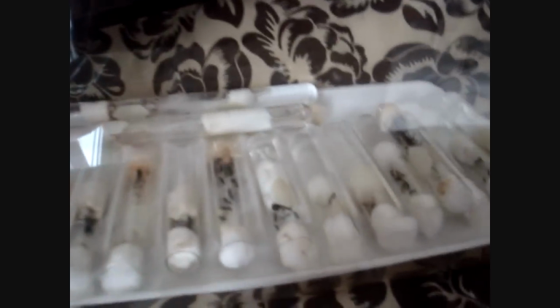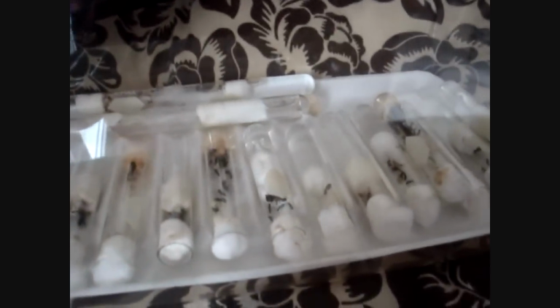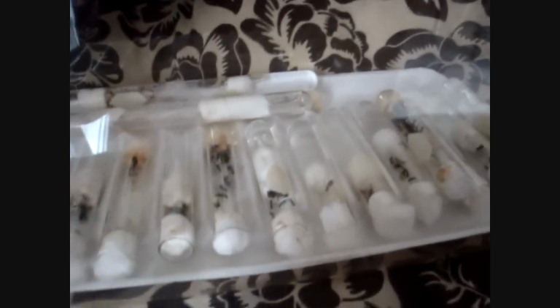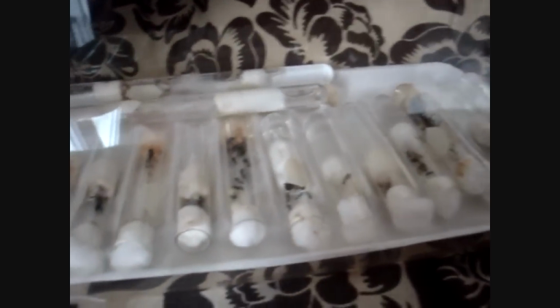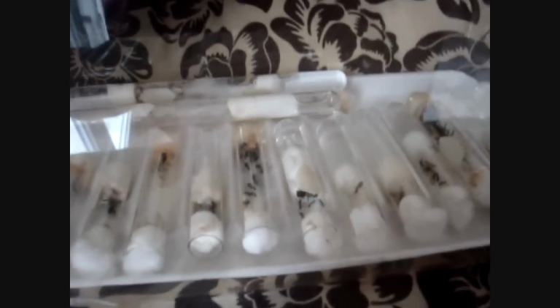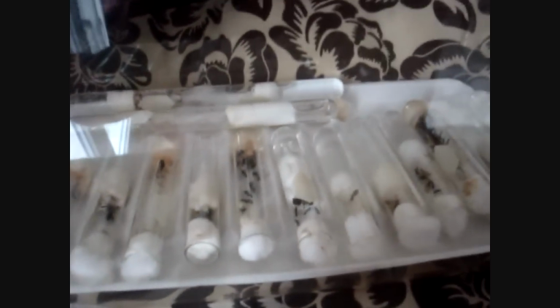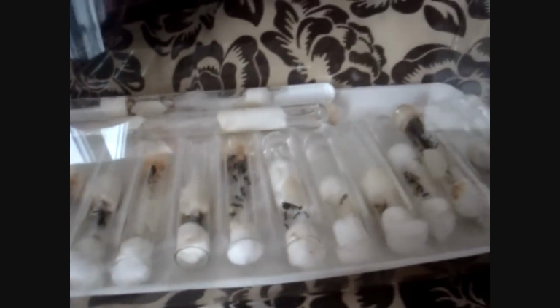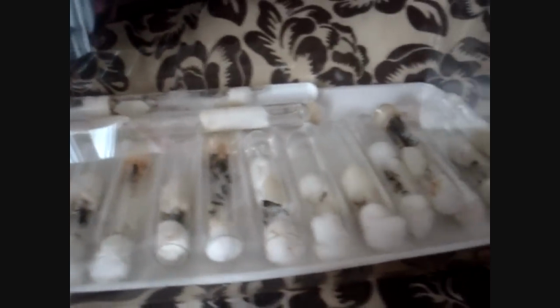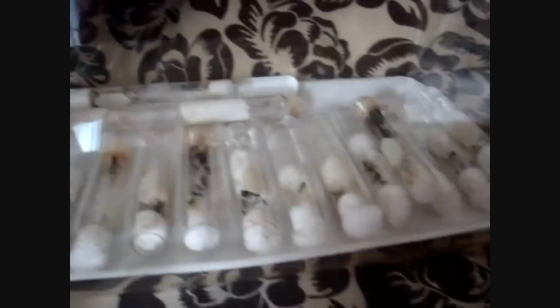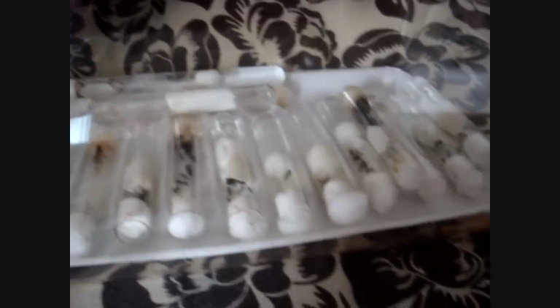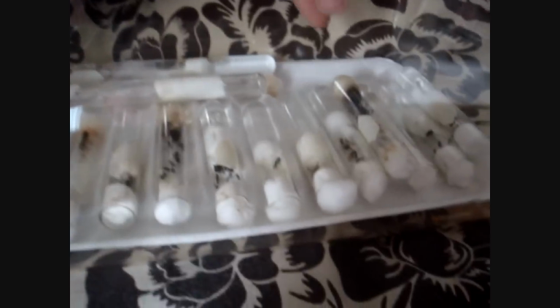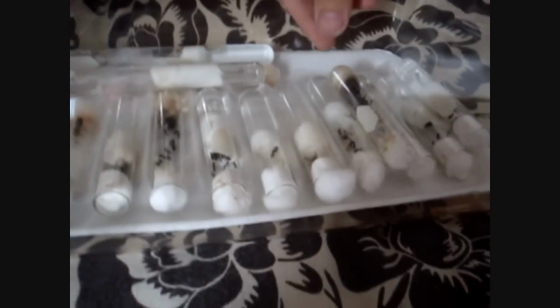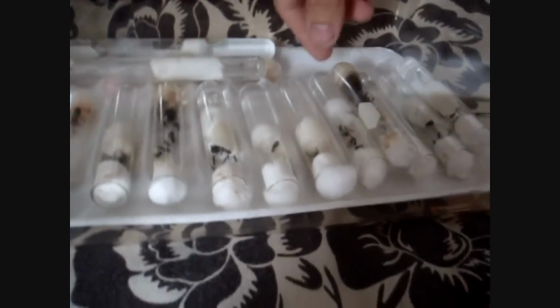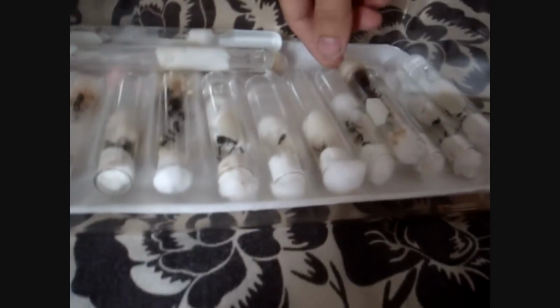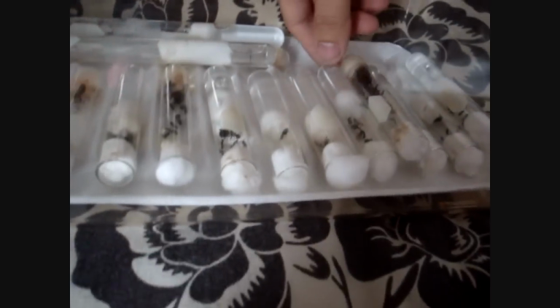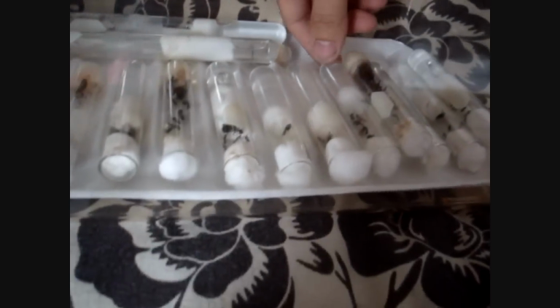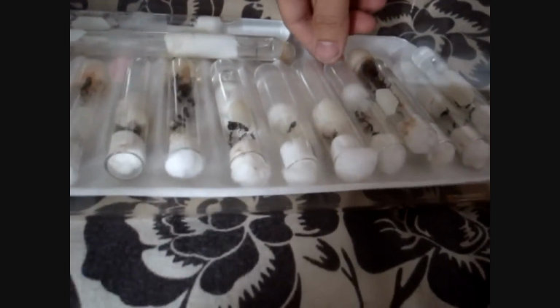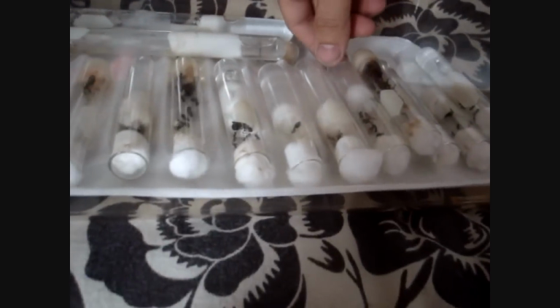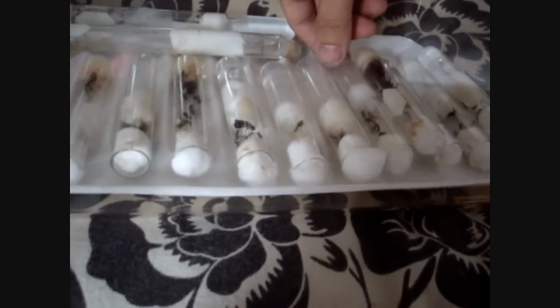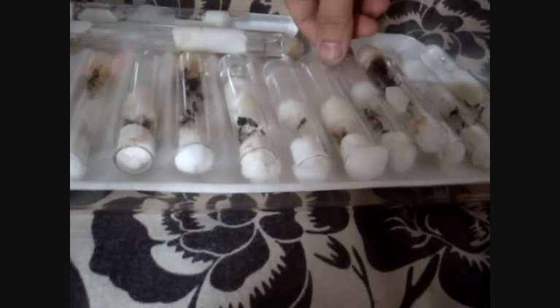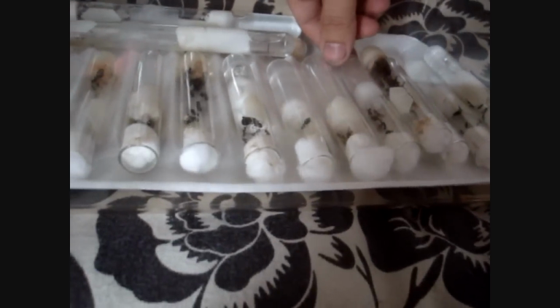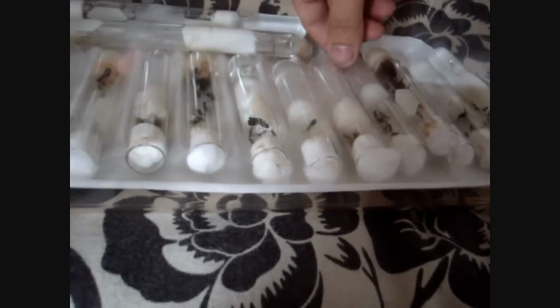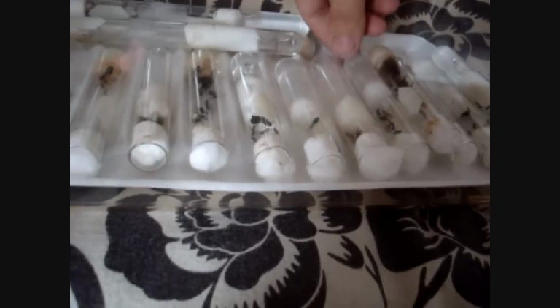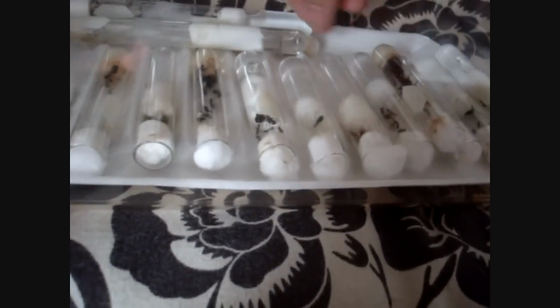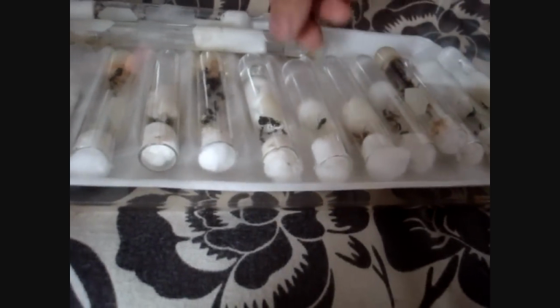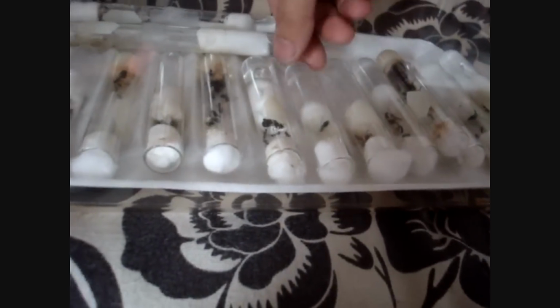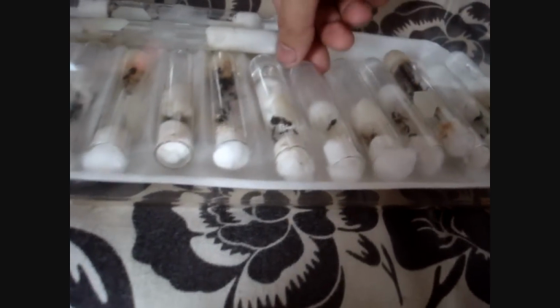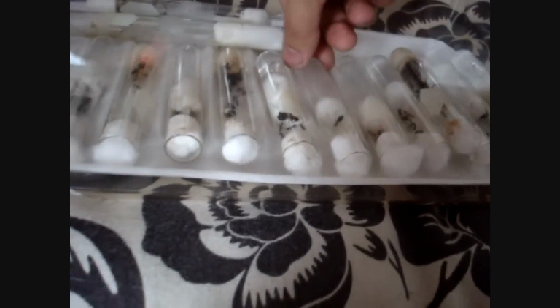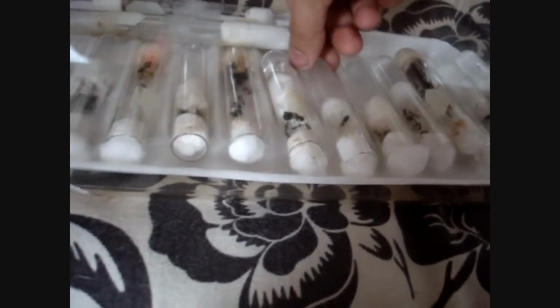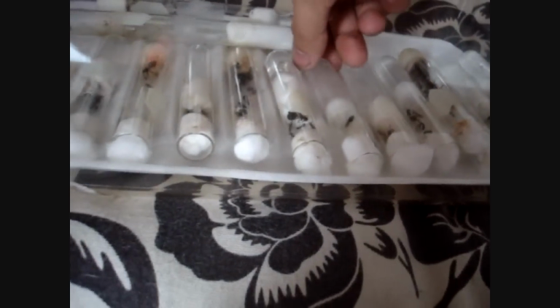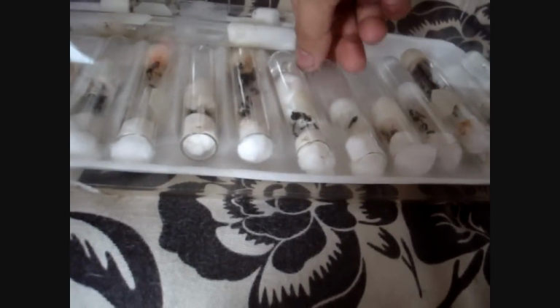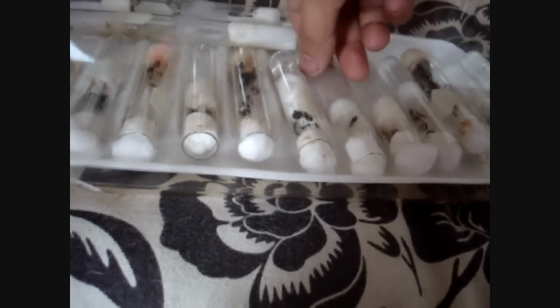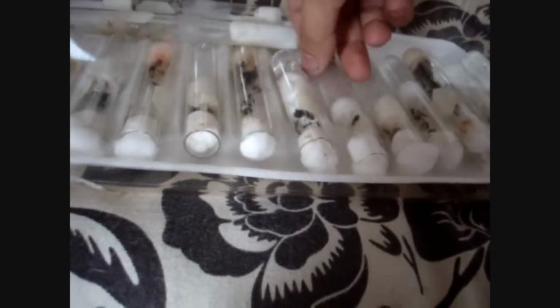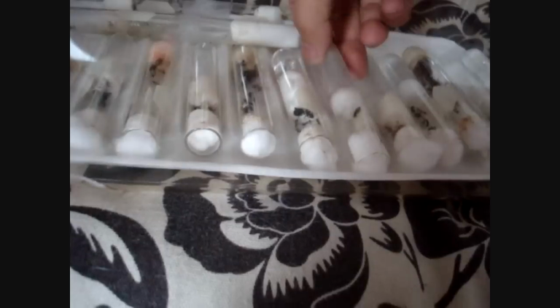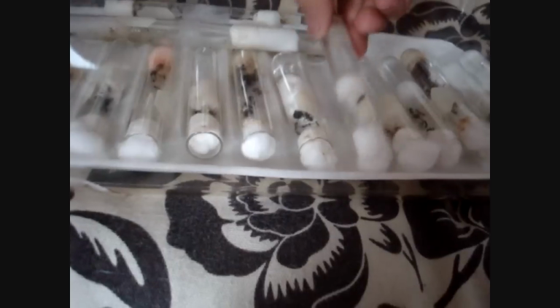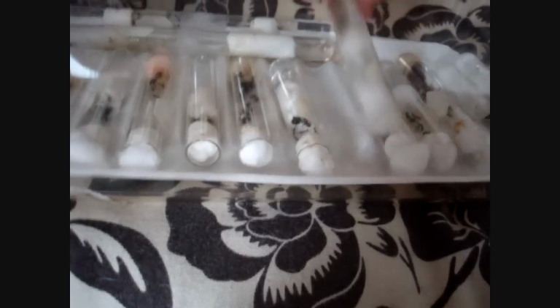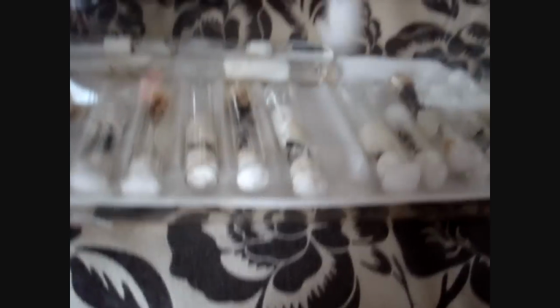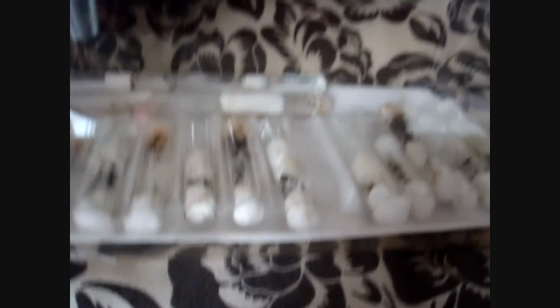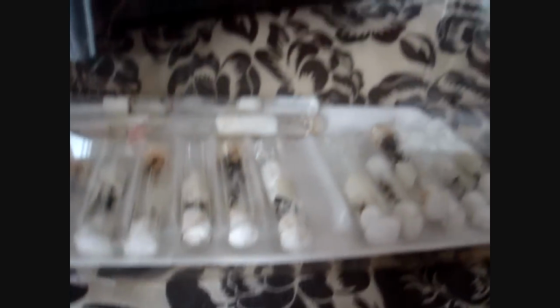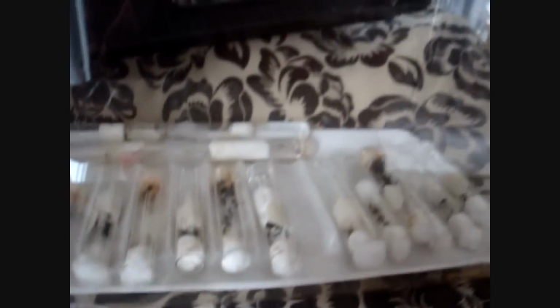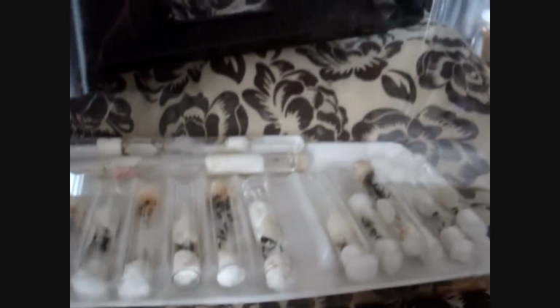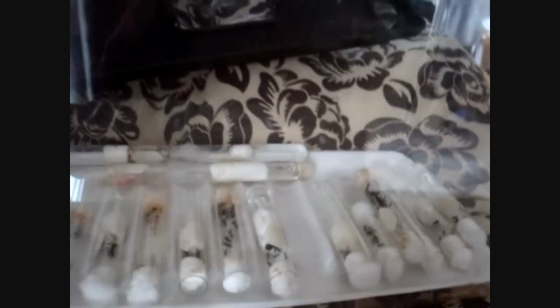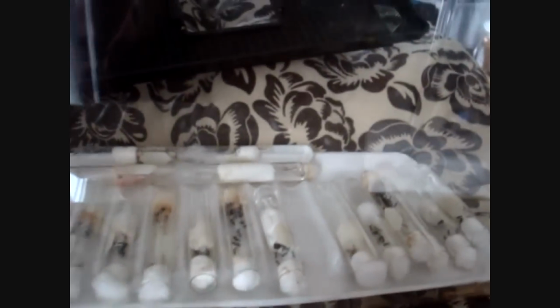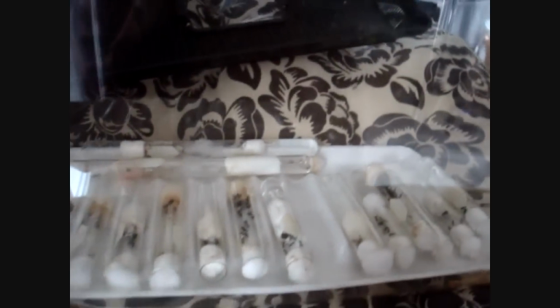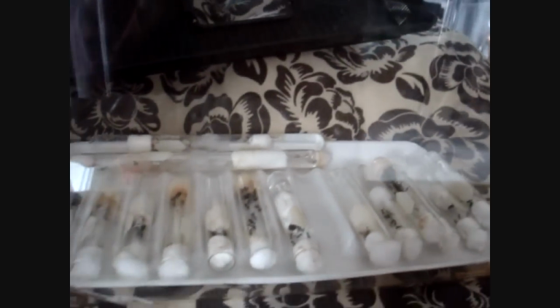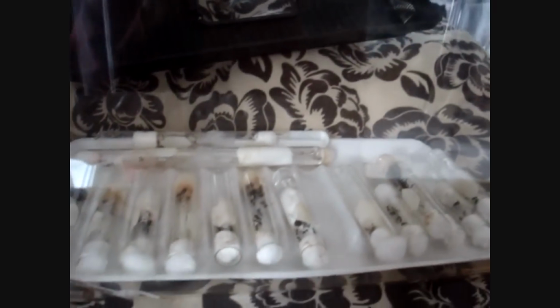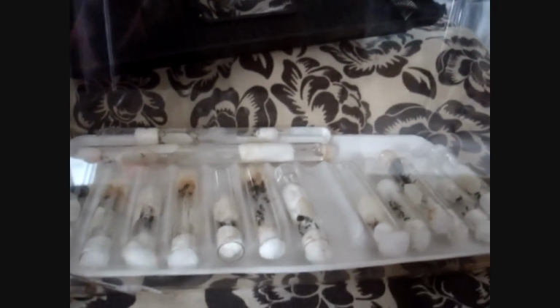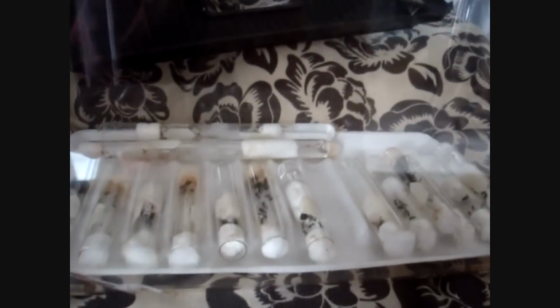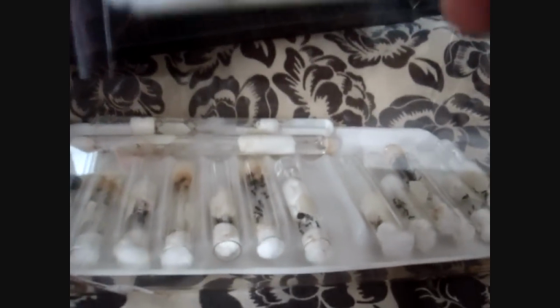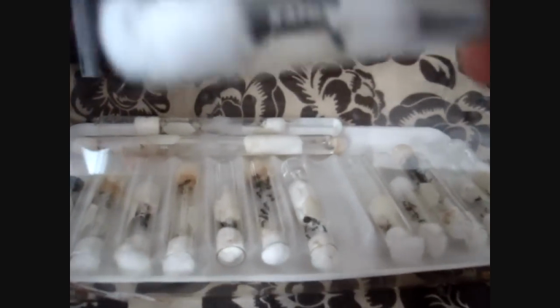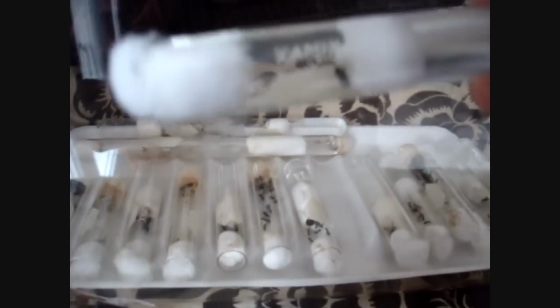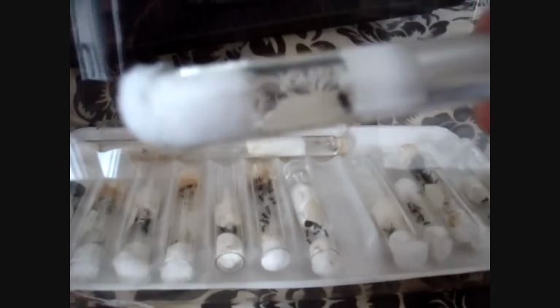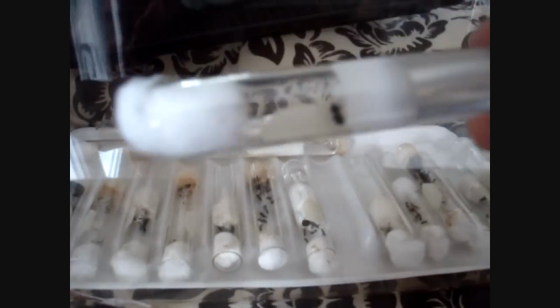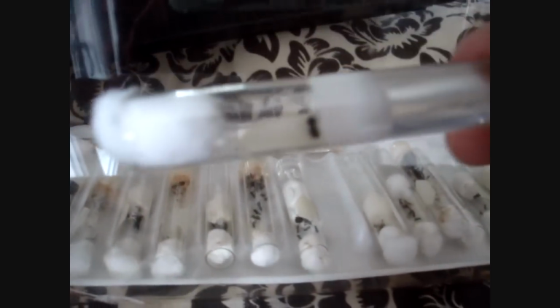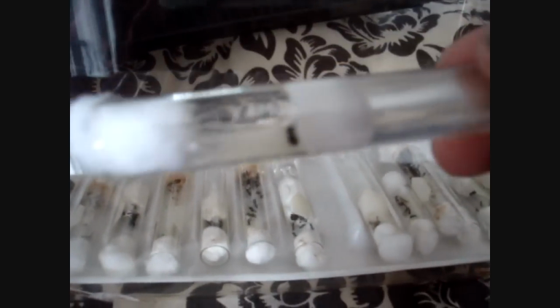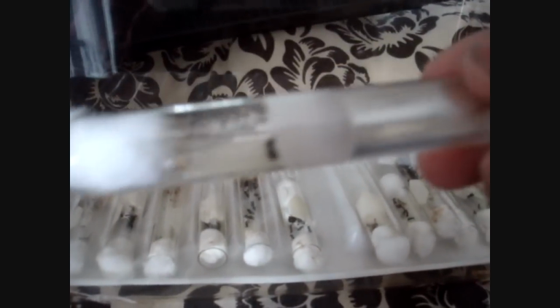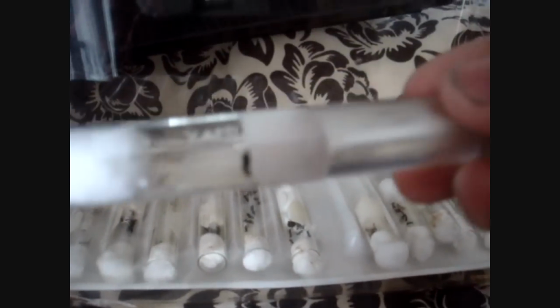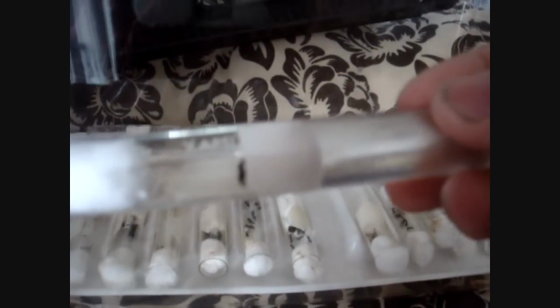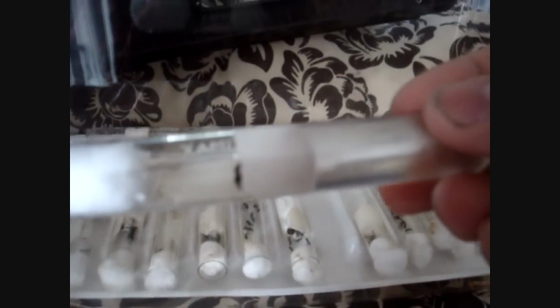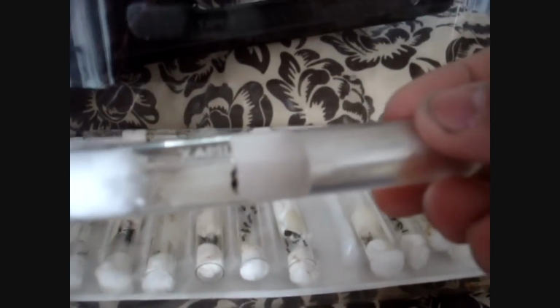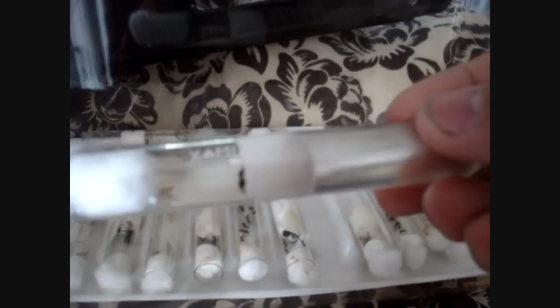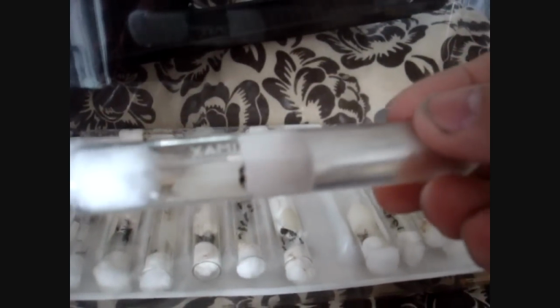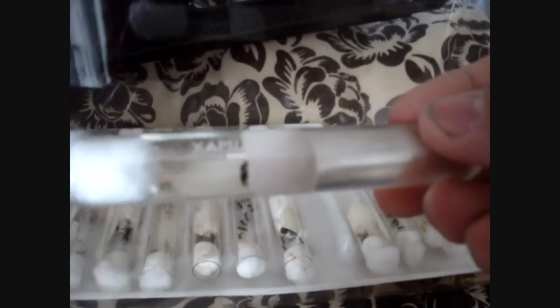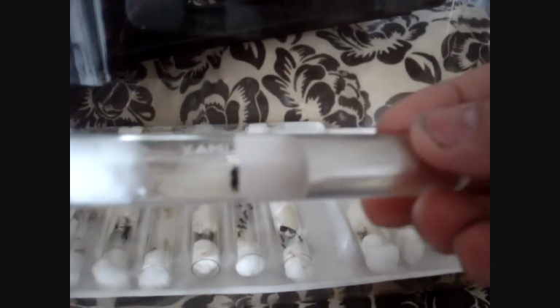That was Laceus. We've got a Crematogaster queen here.